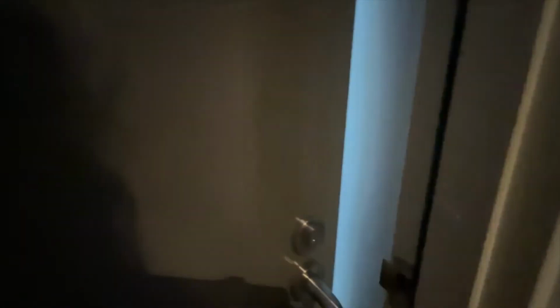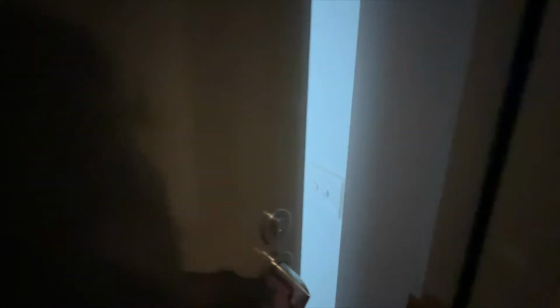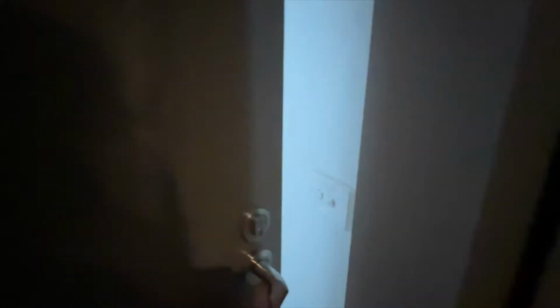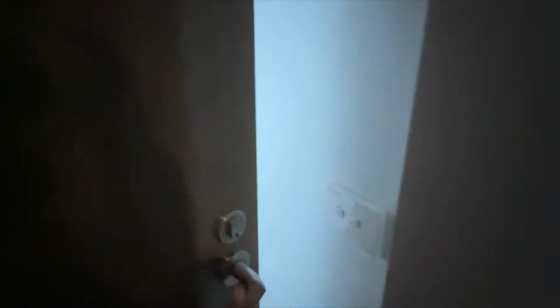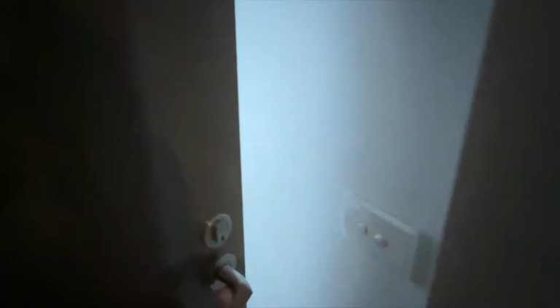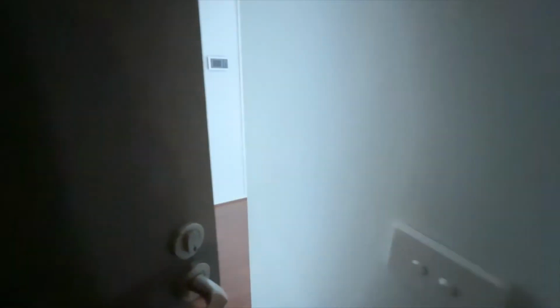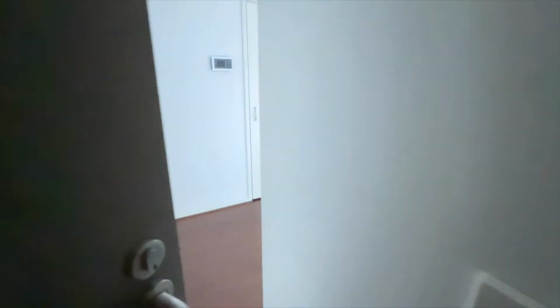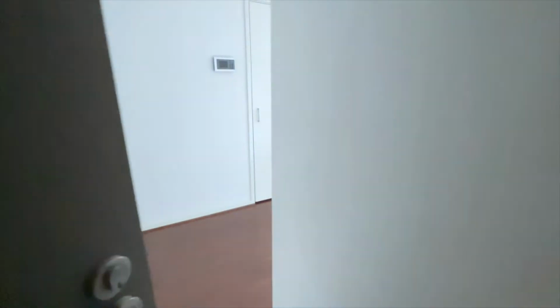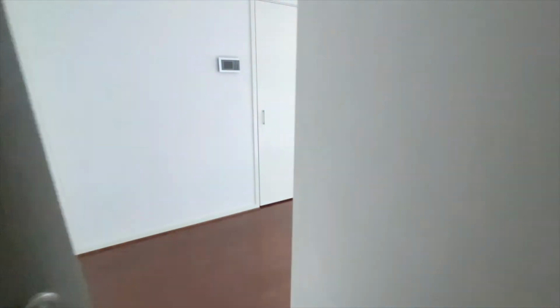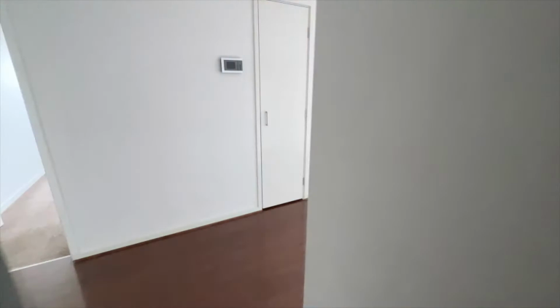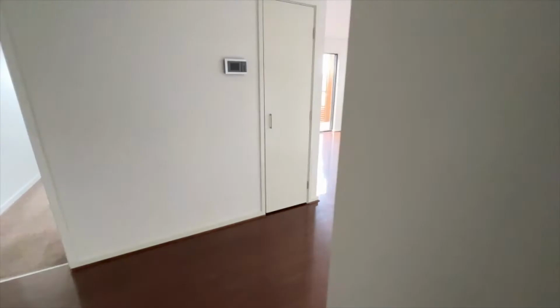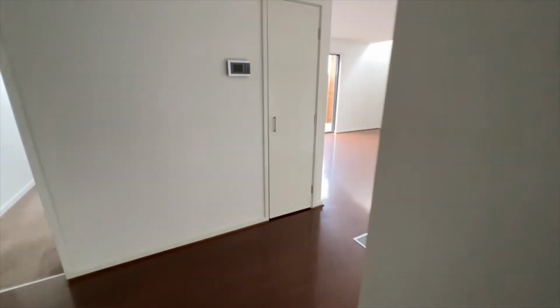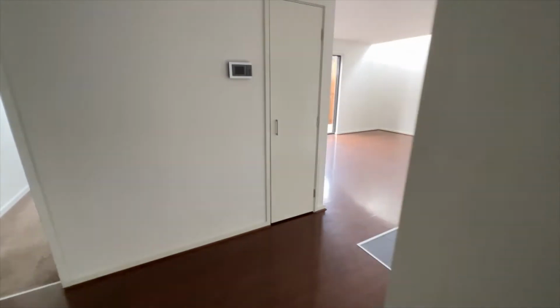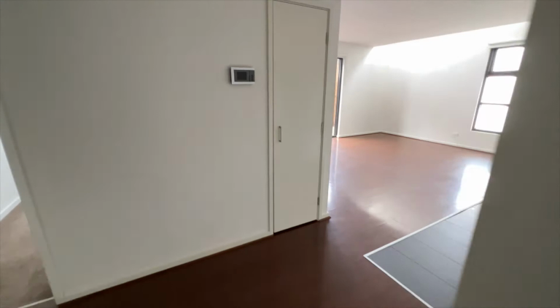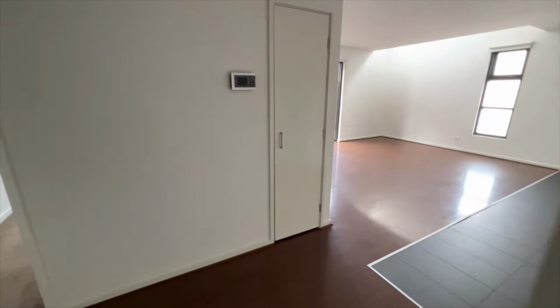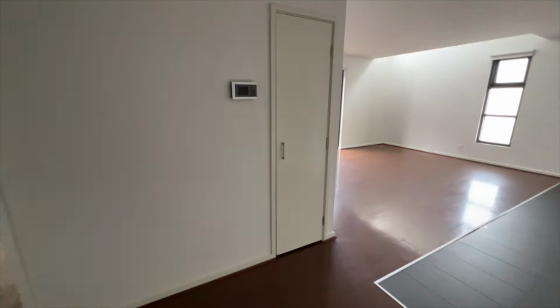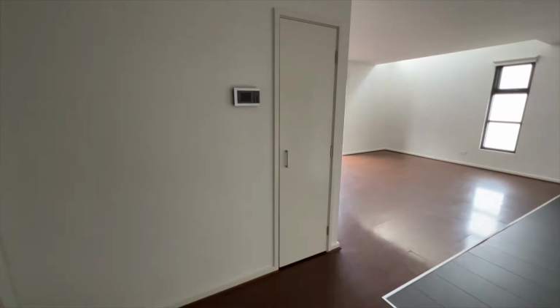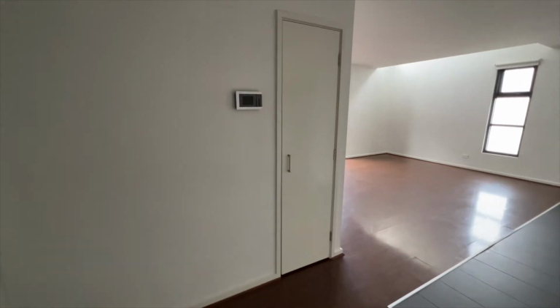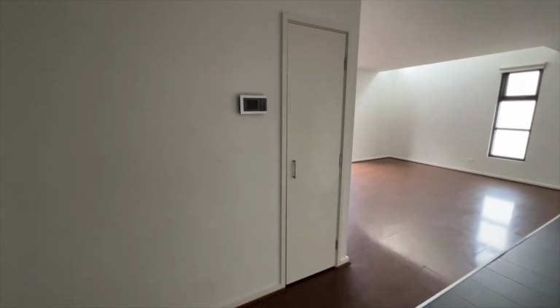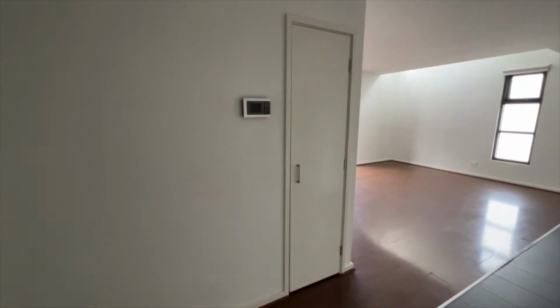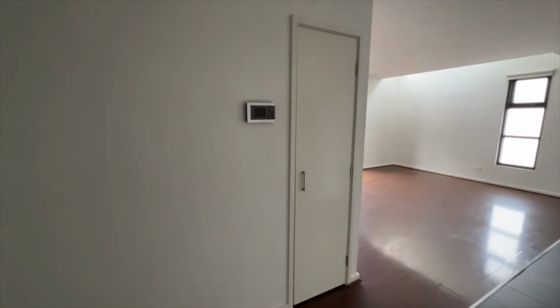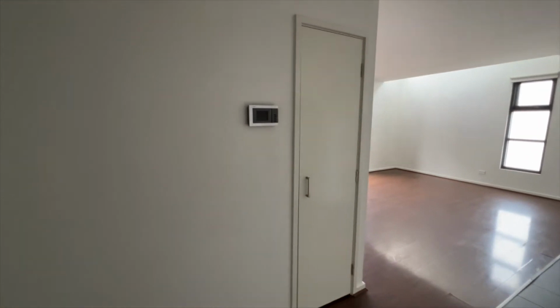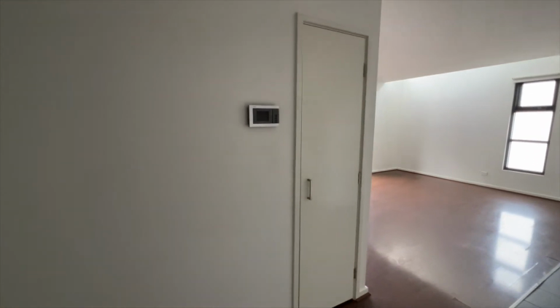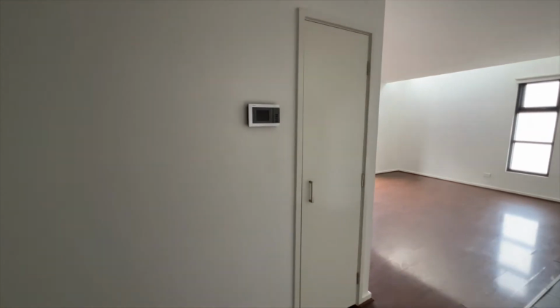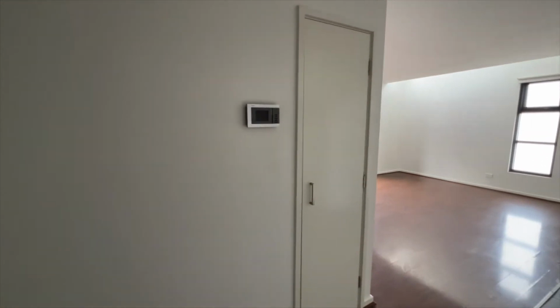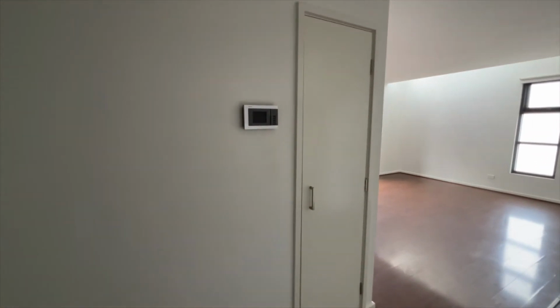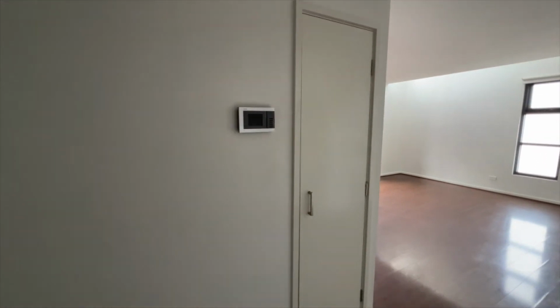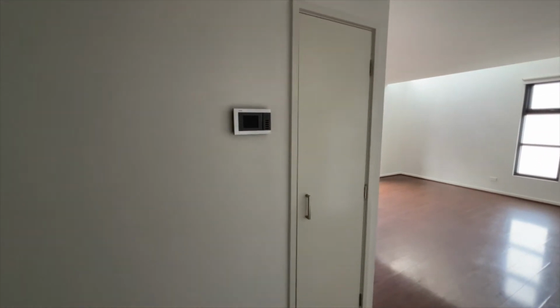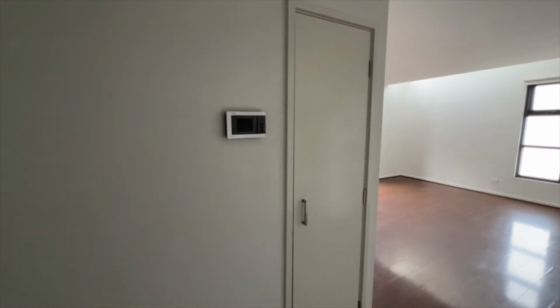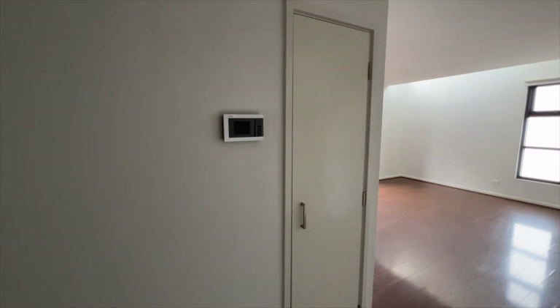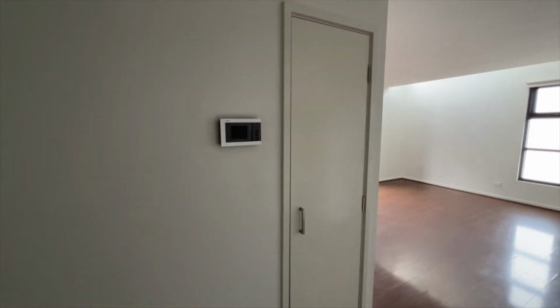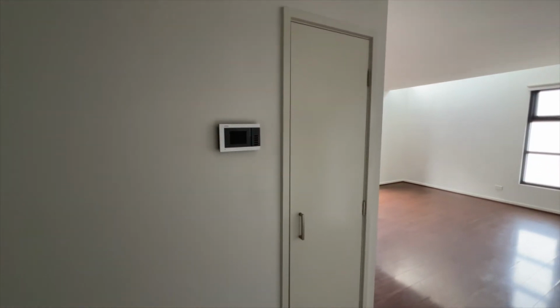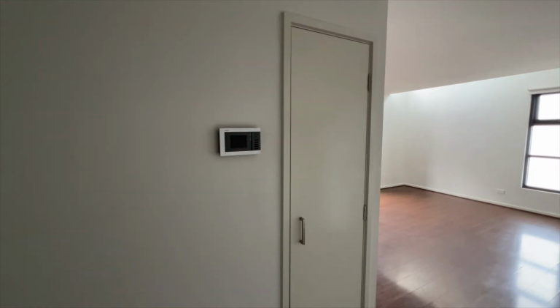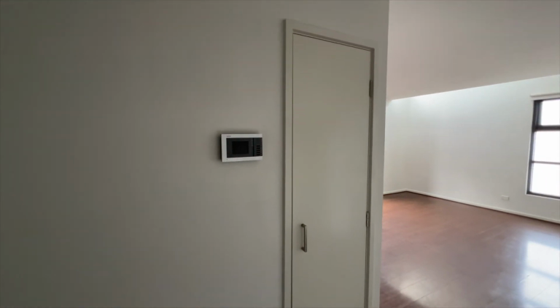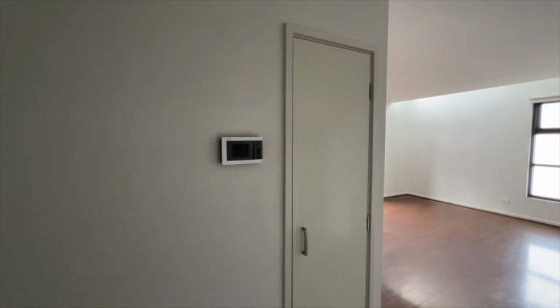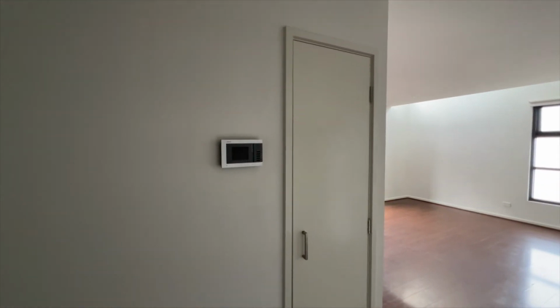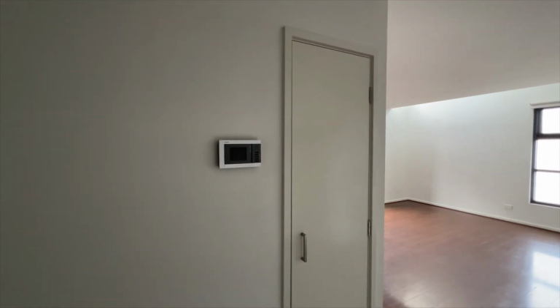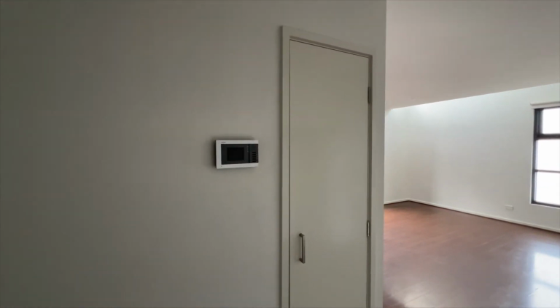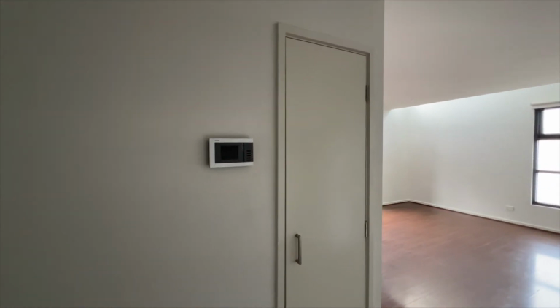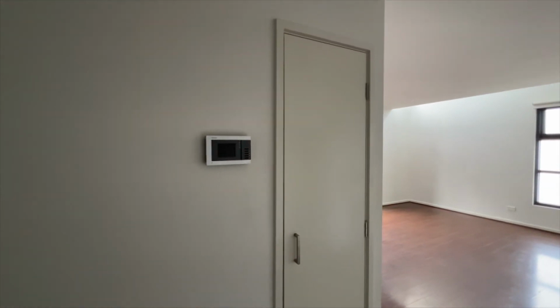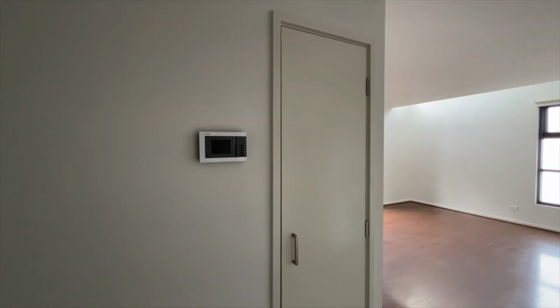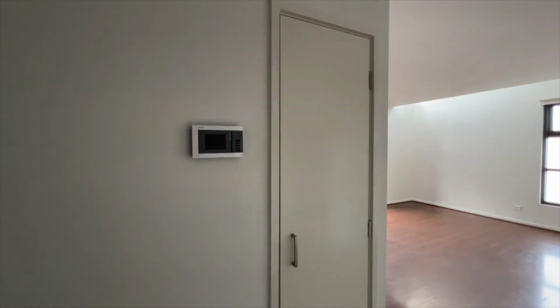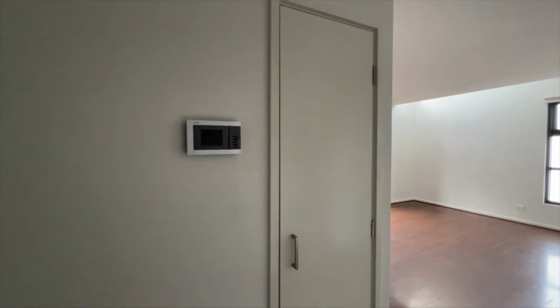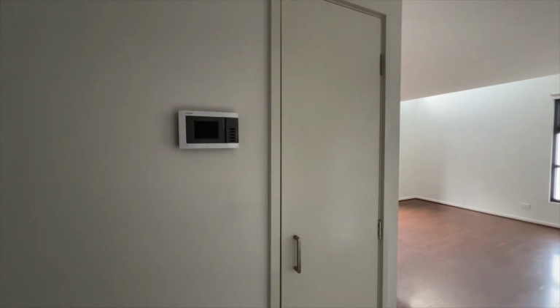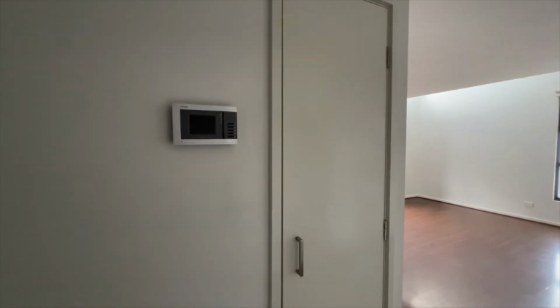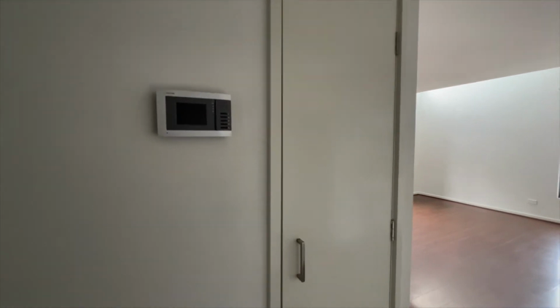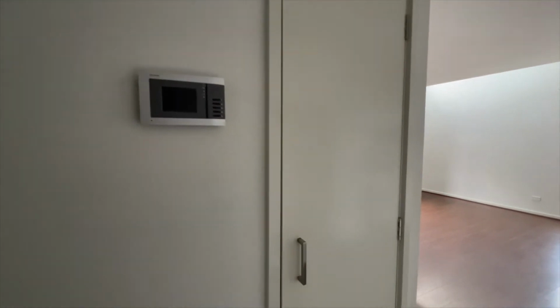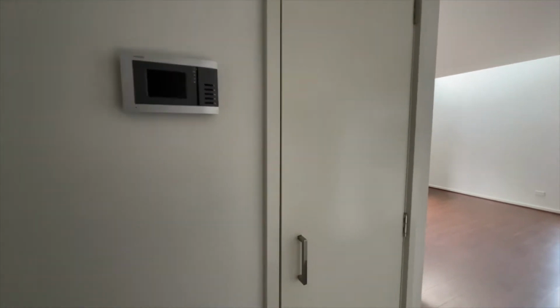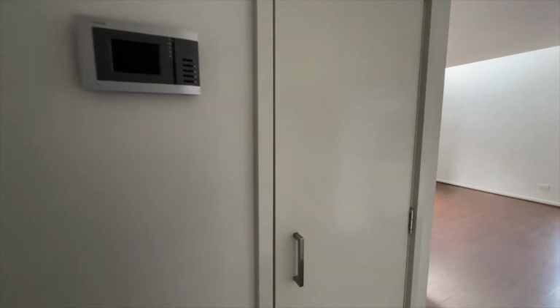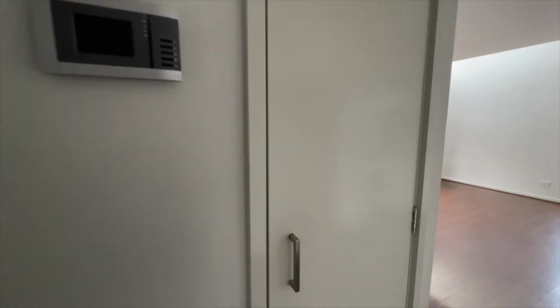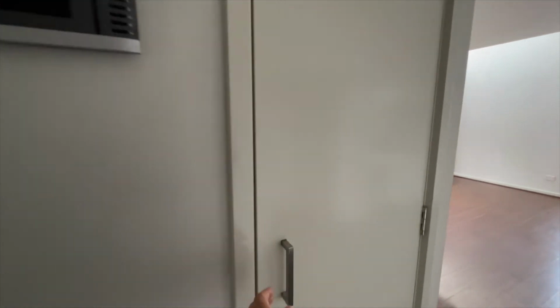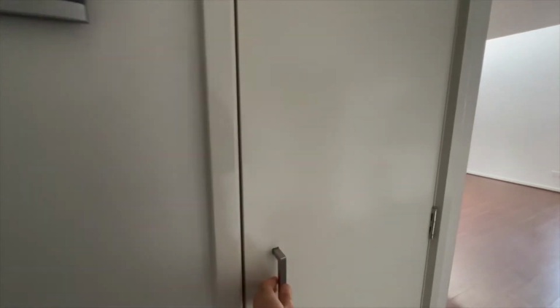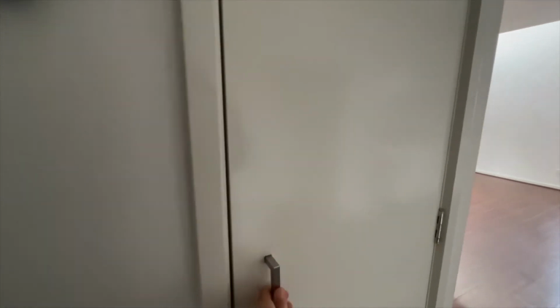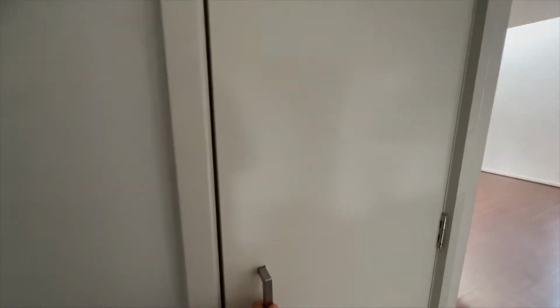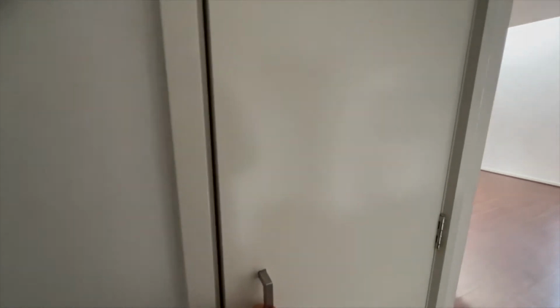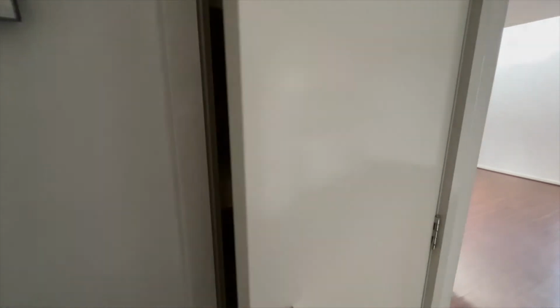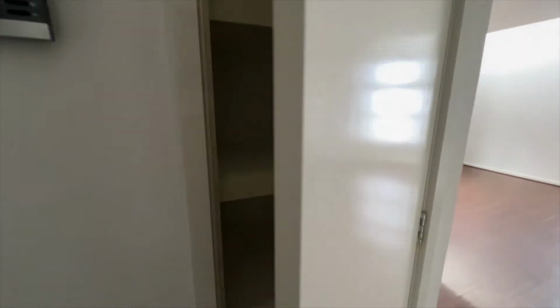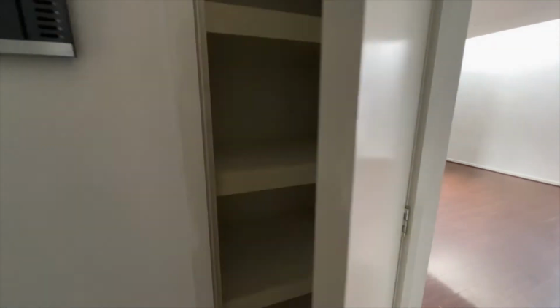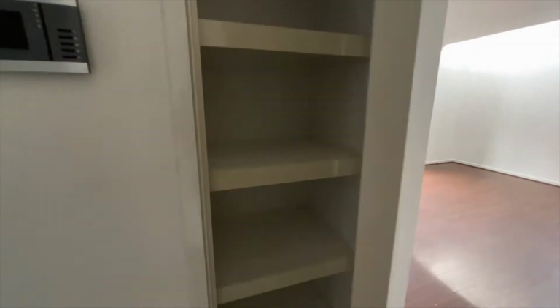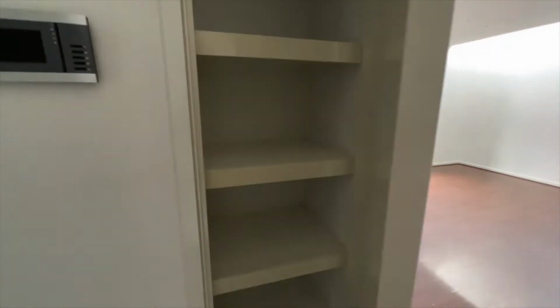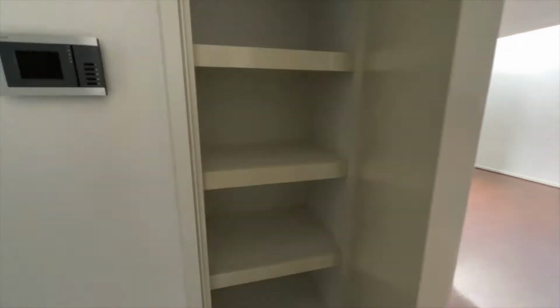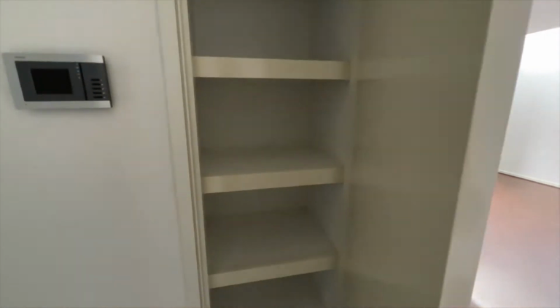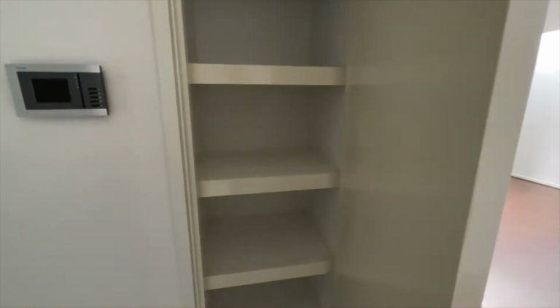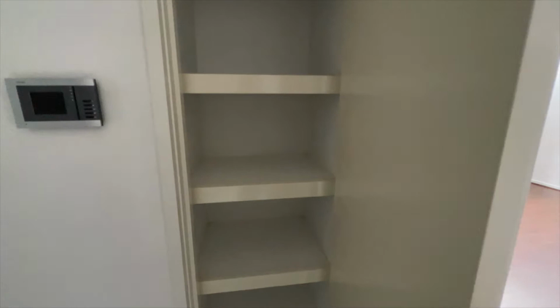Apartment 205. The intercom system and storage.